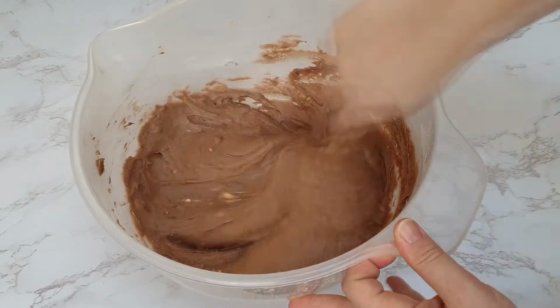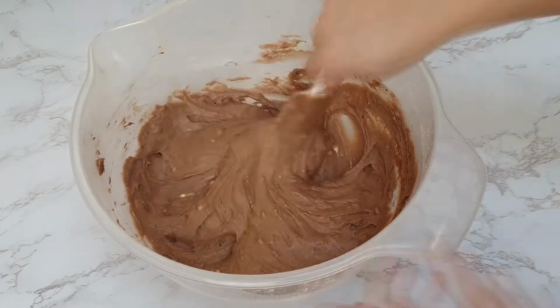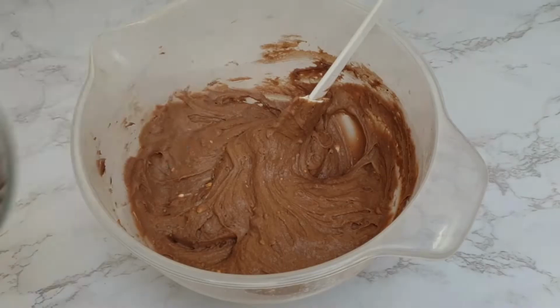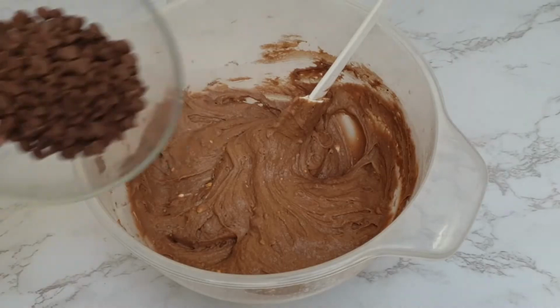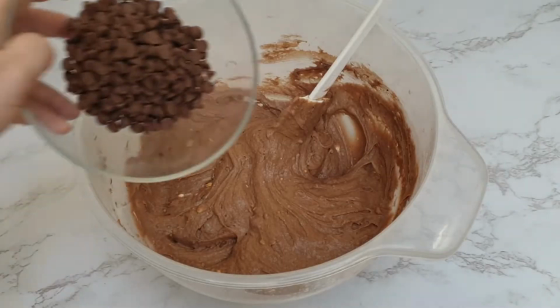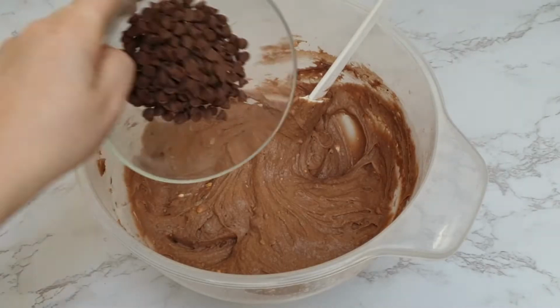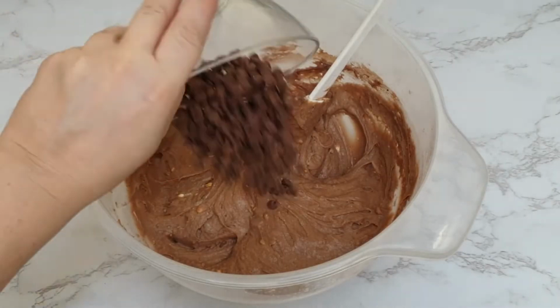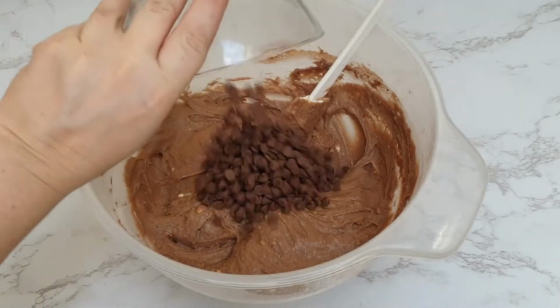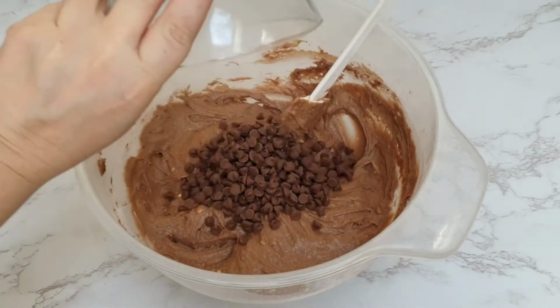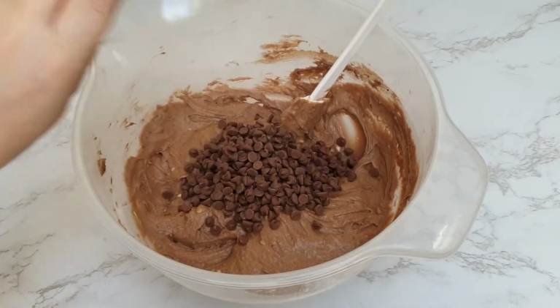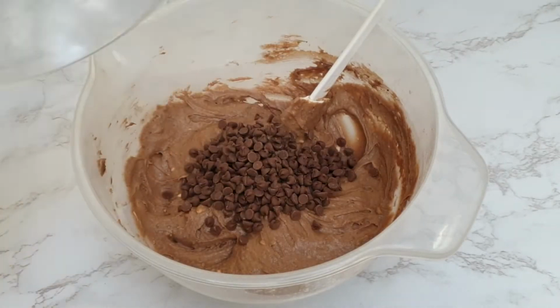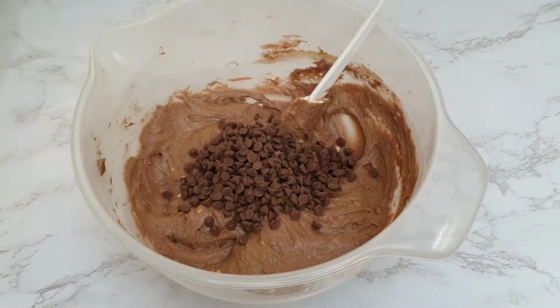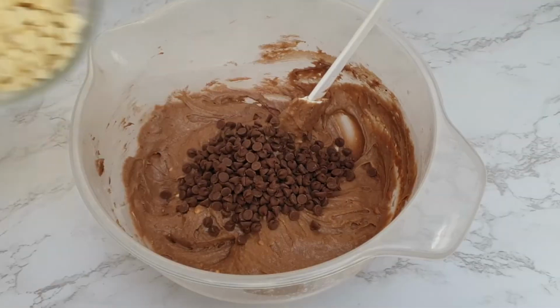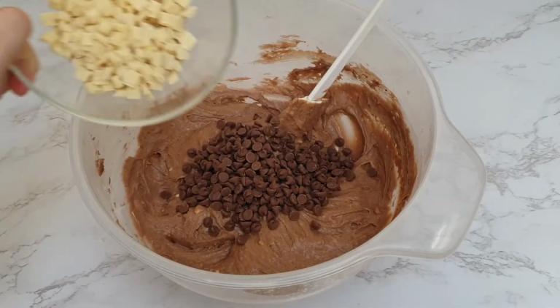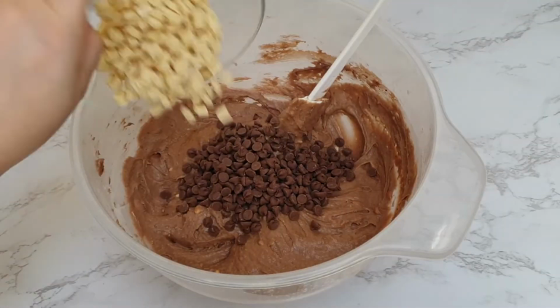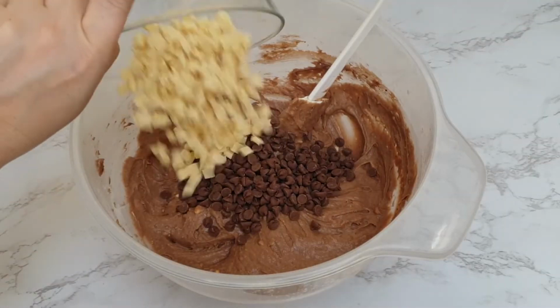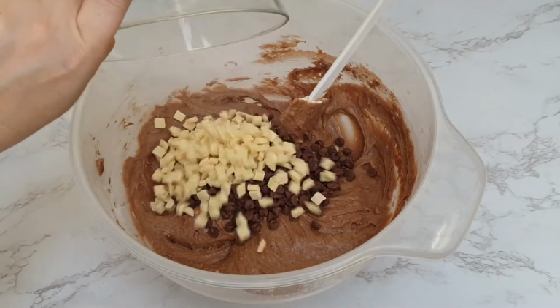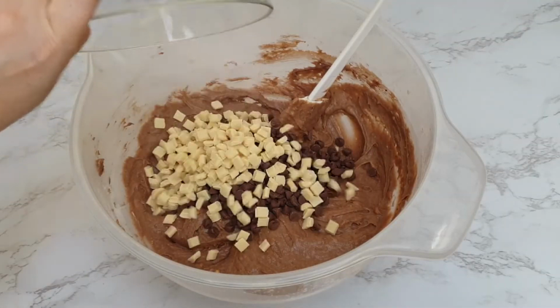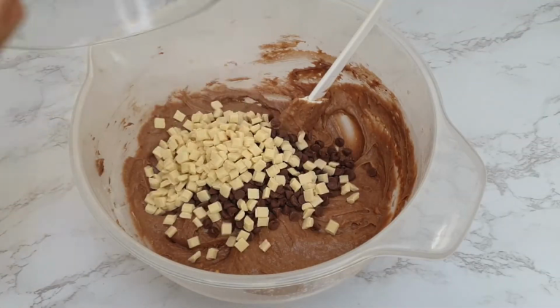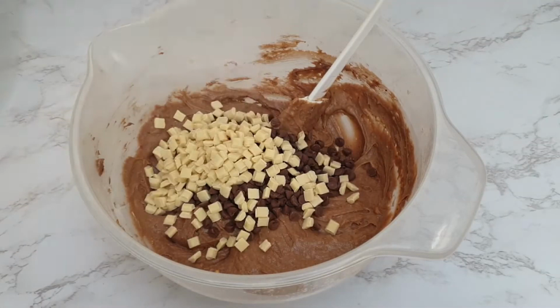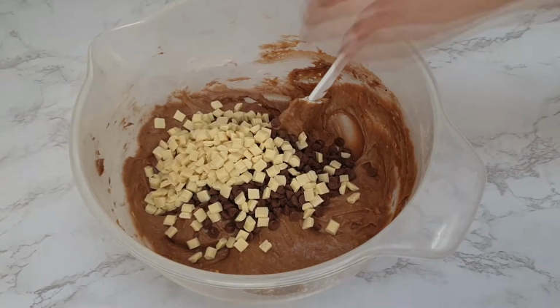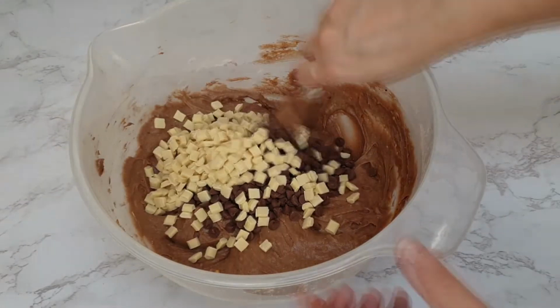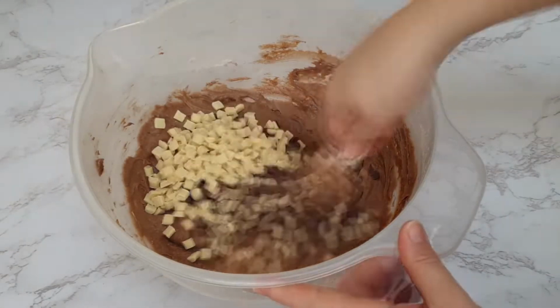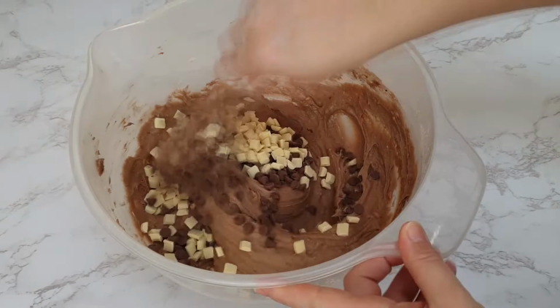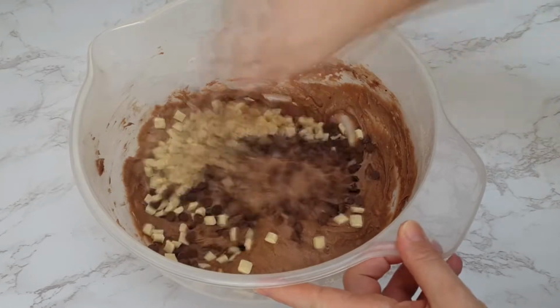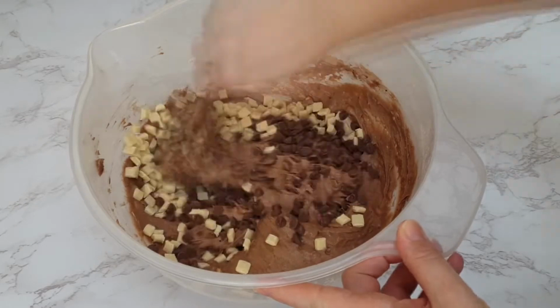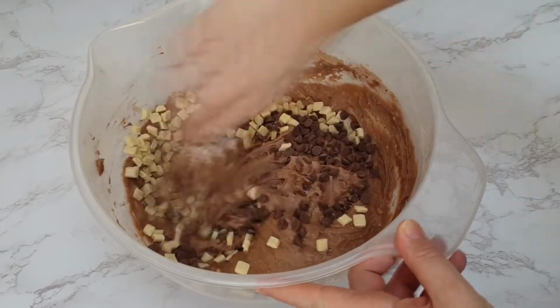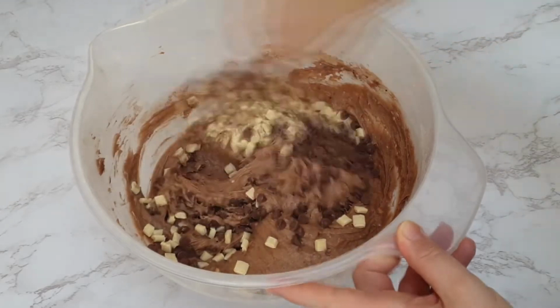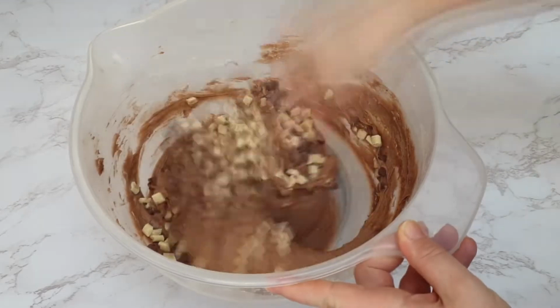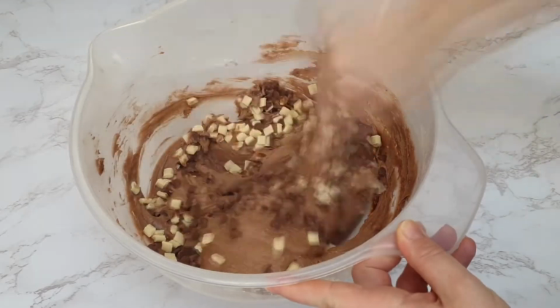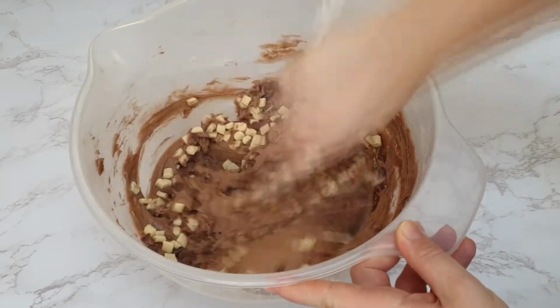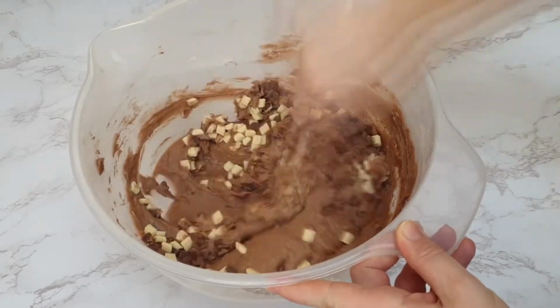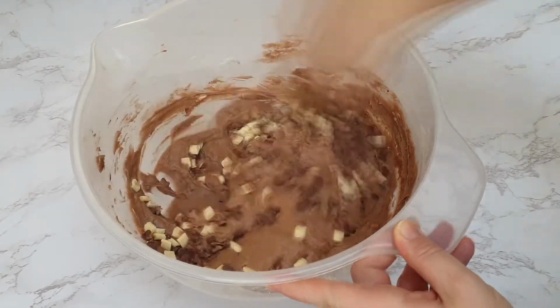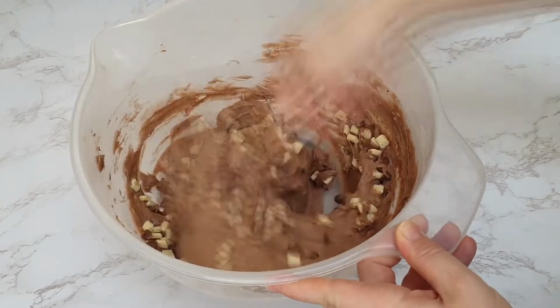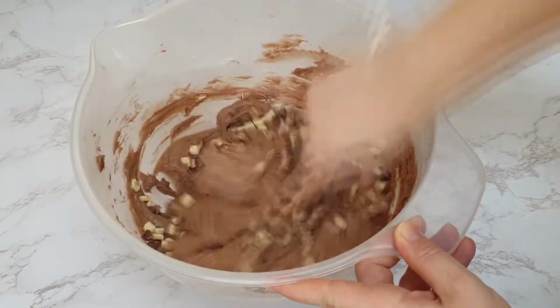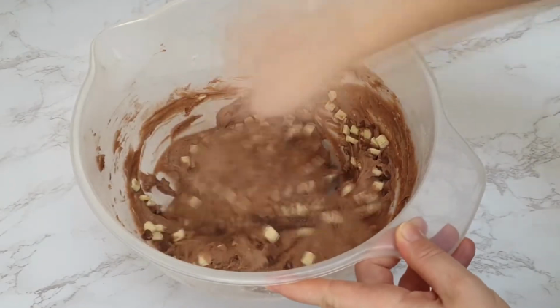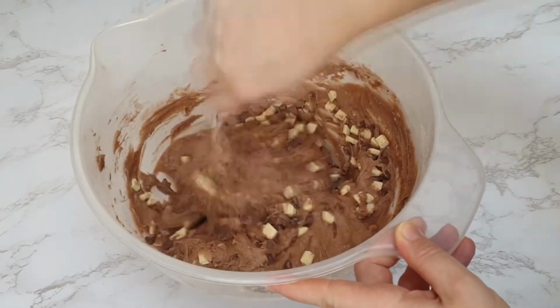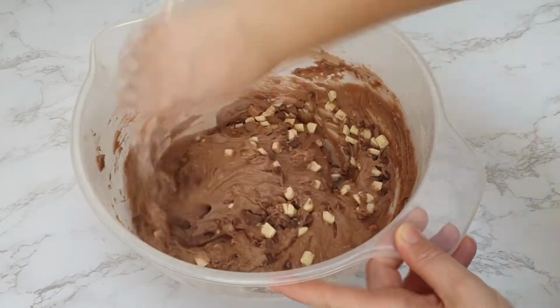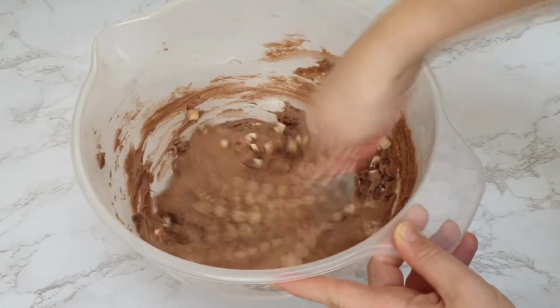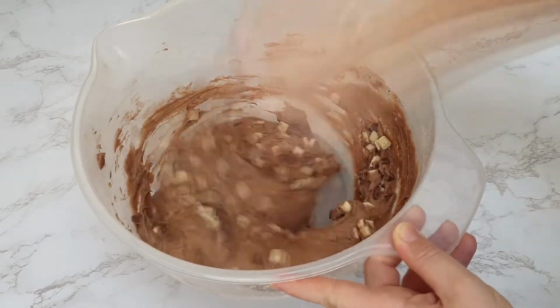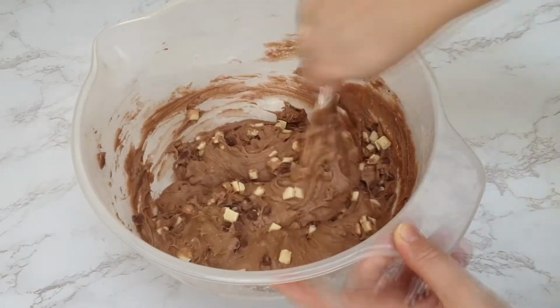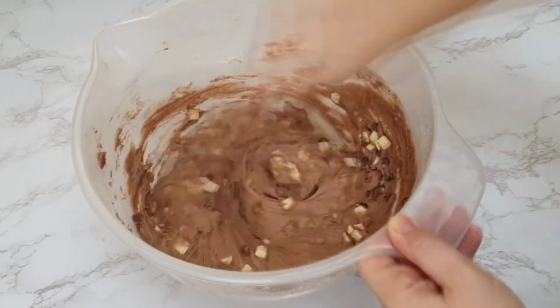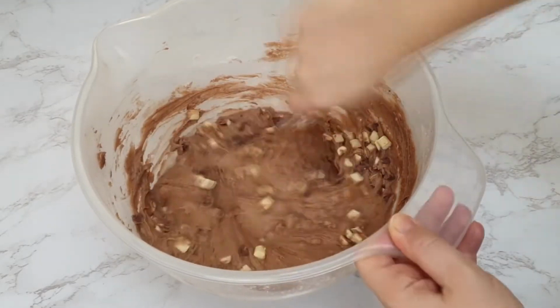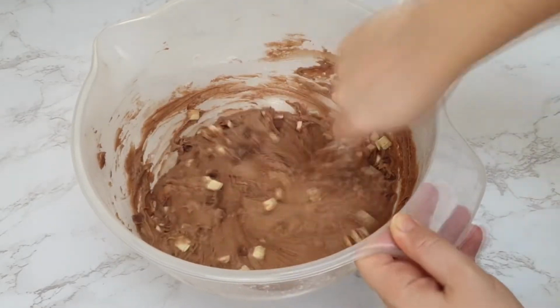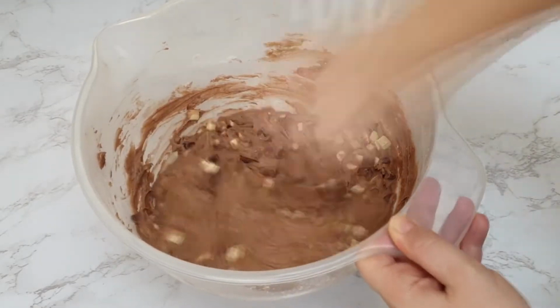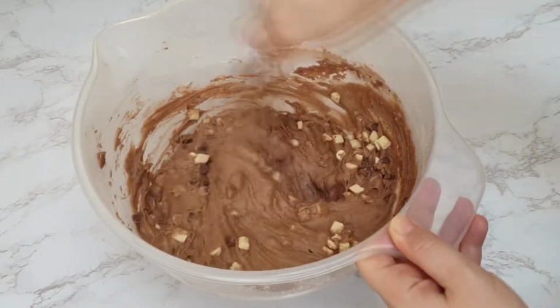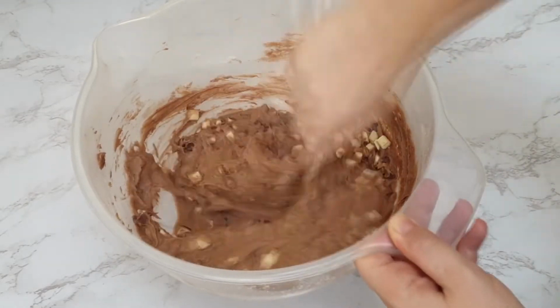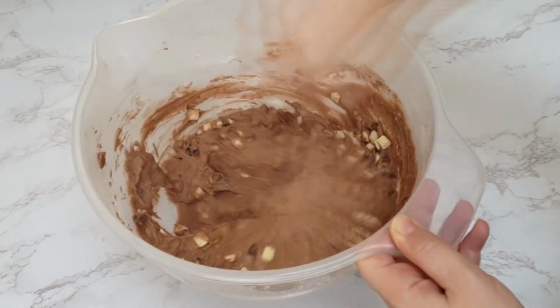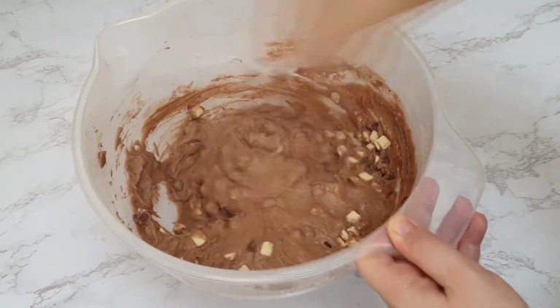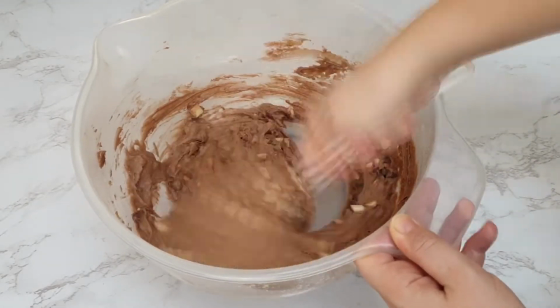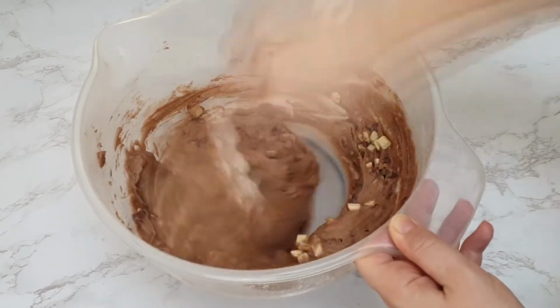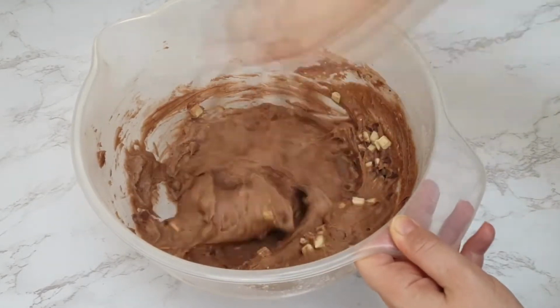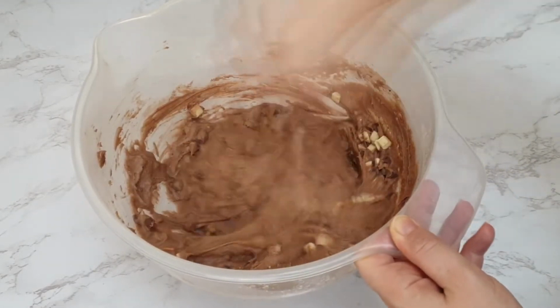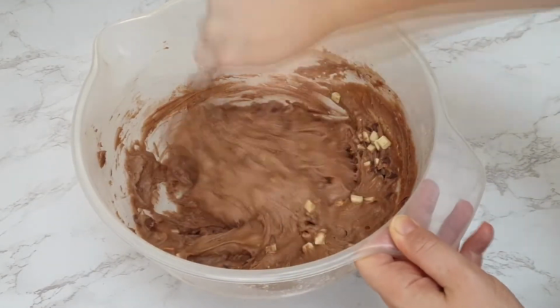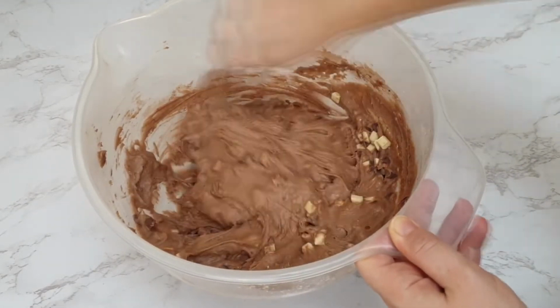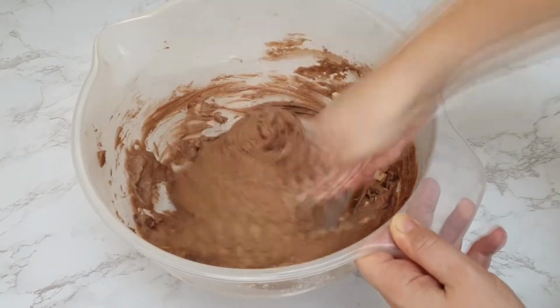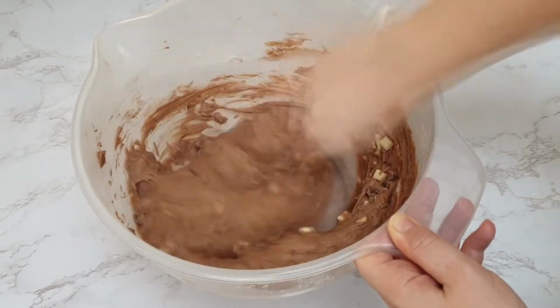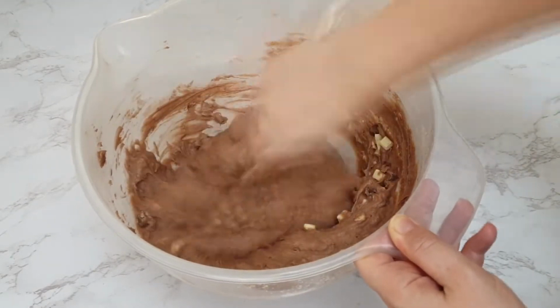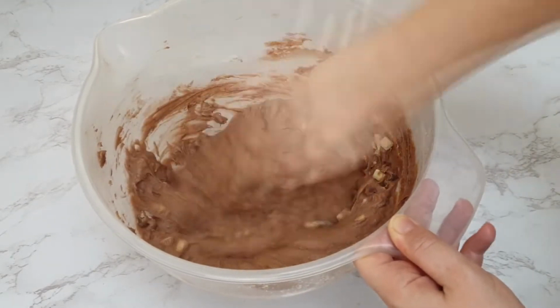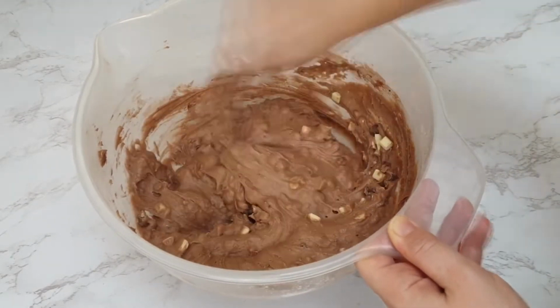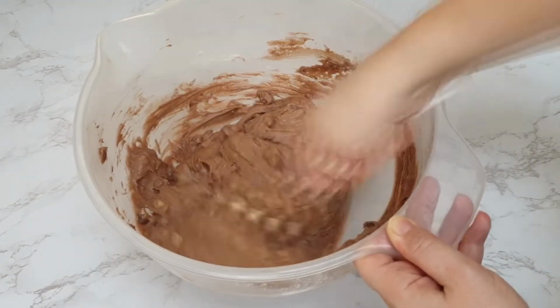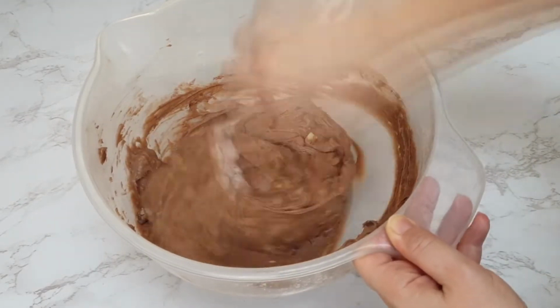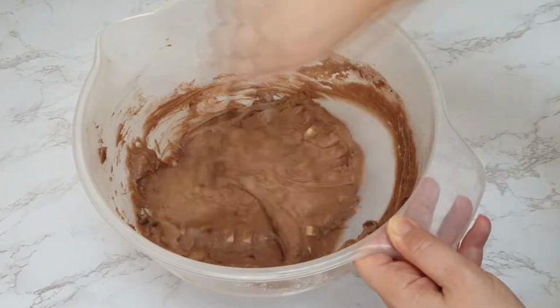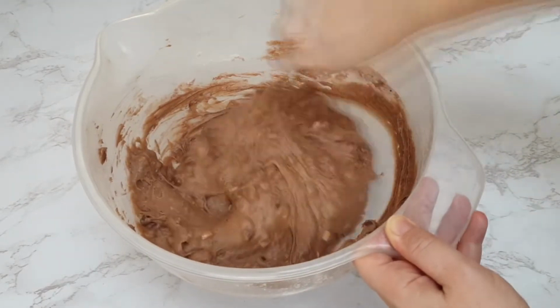Then add both your milk chocolate chips and your white chocolate chips and mix until they're well distributed throughout the batter.